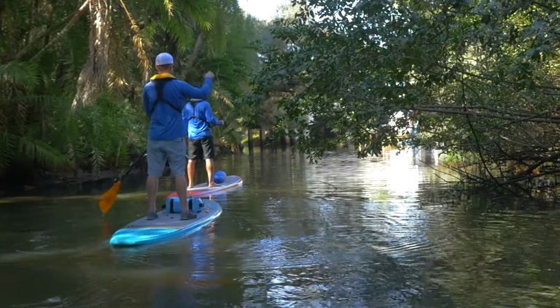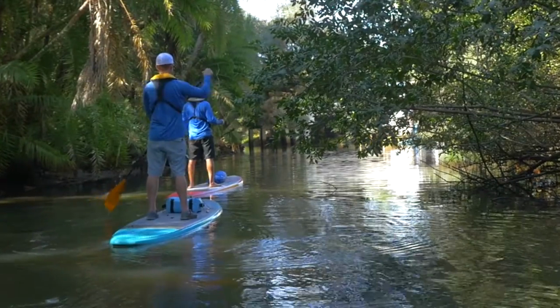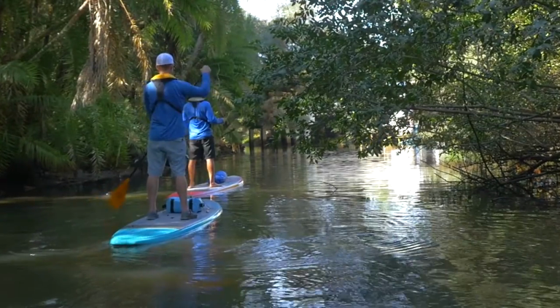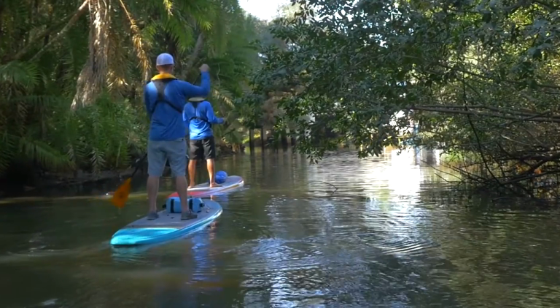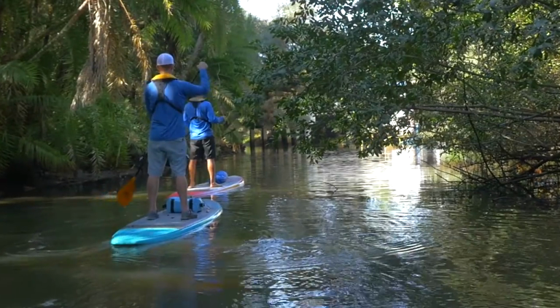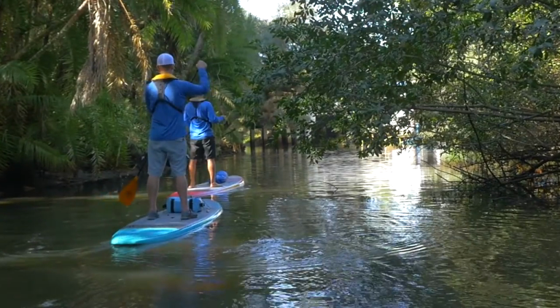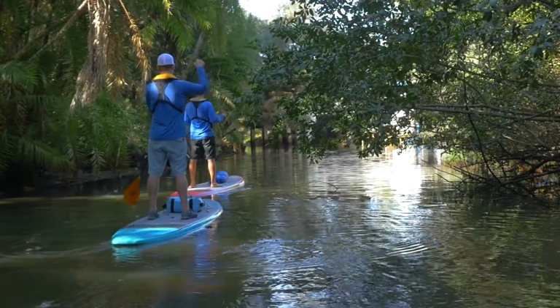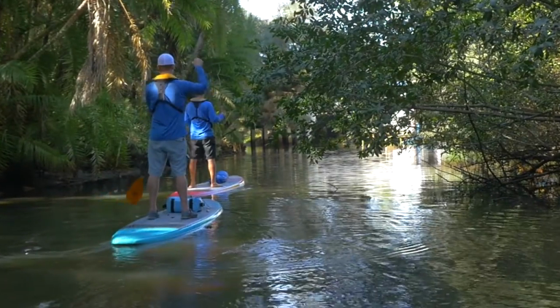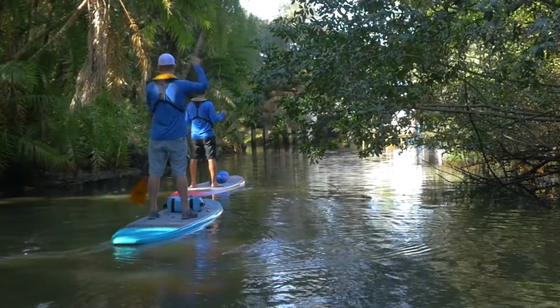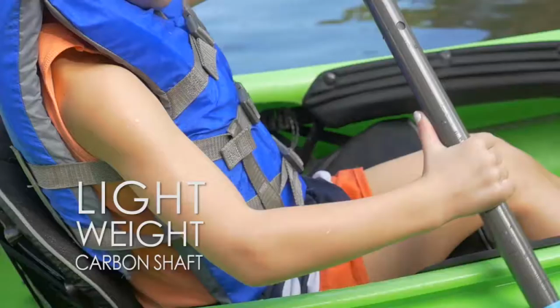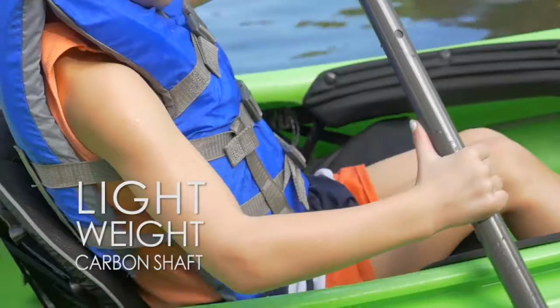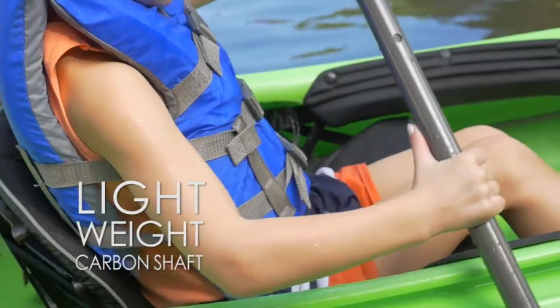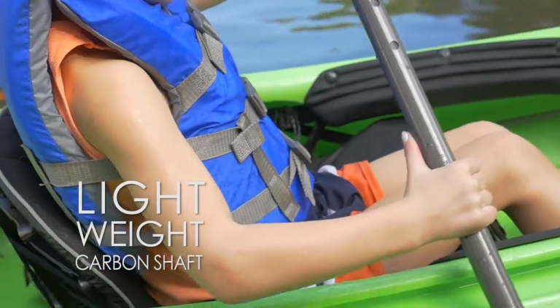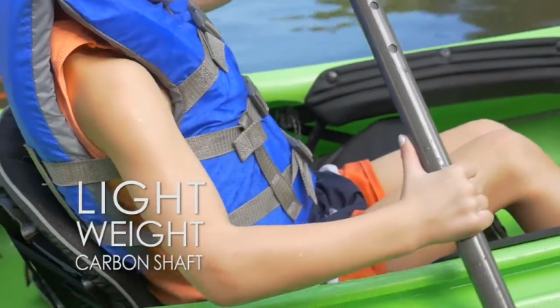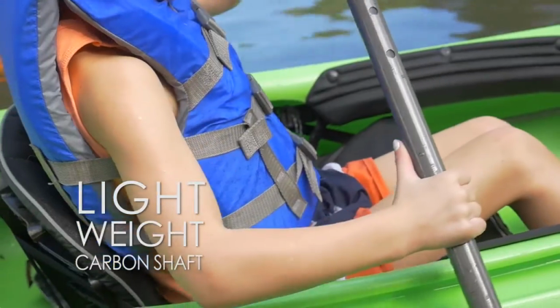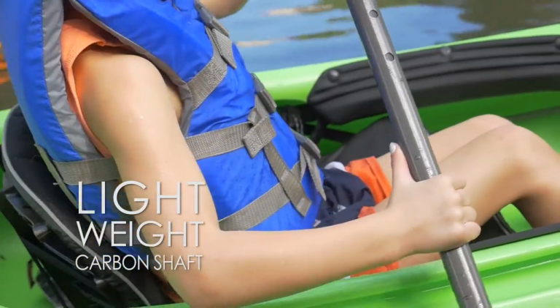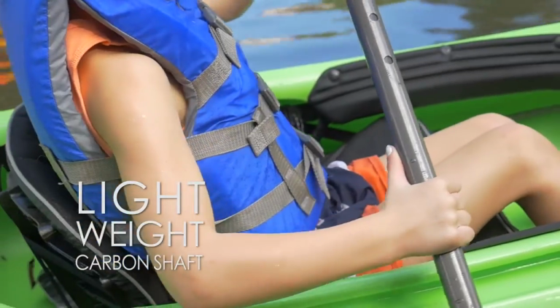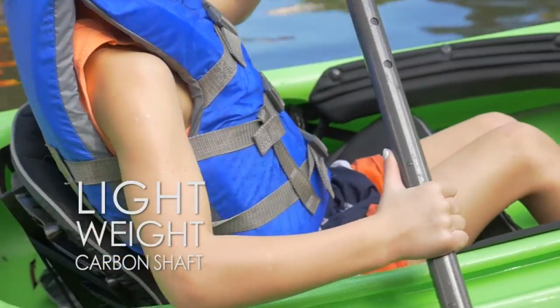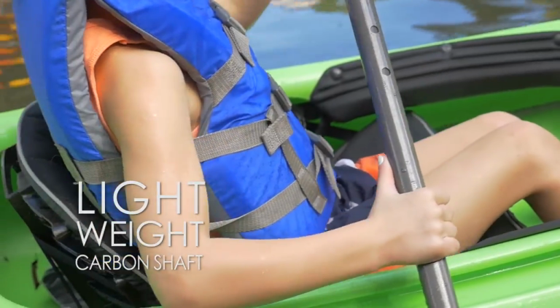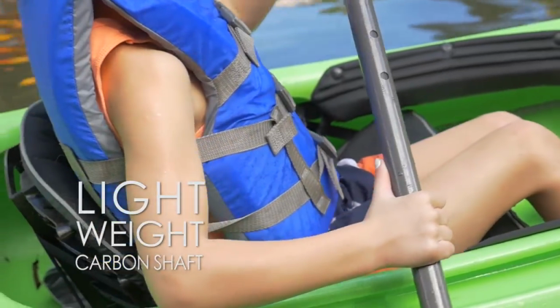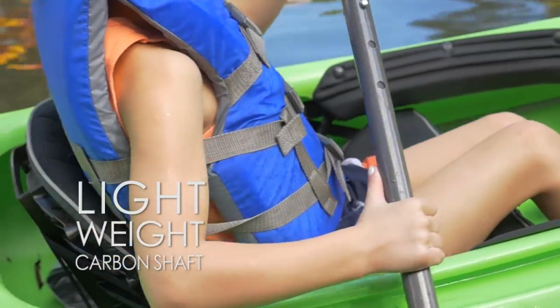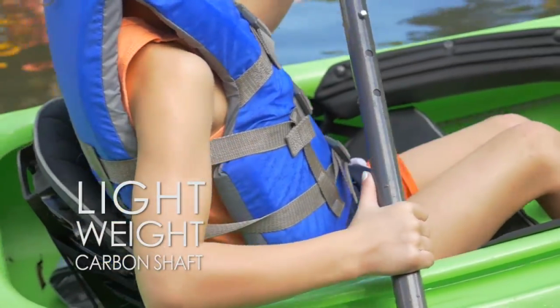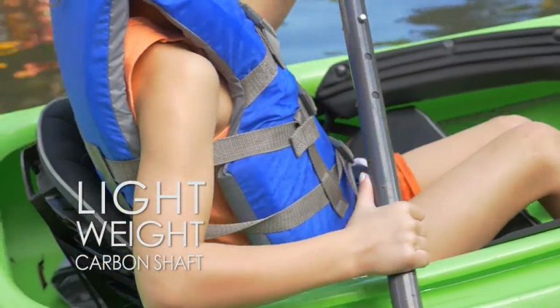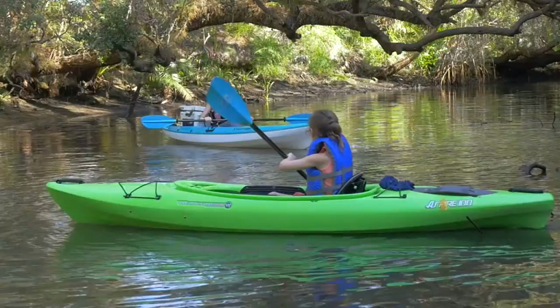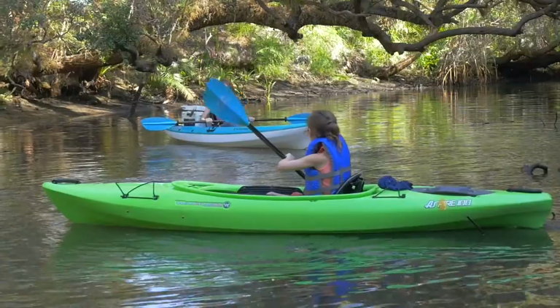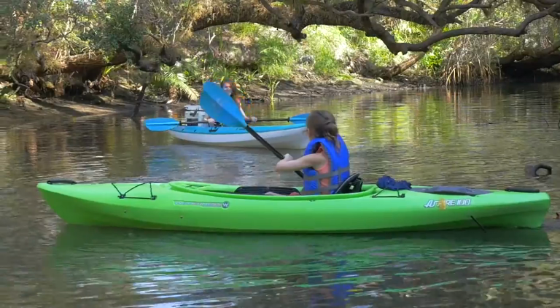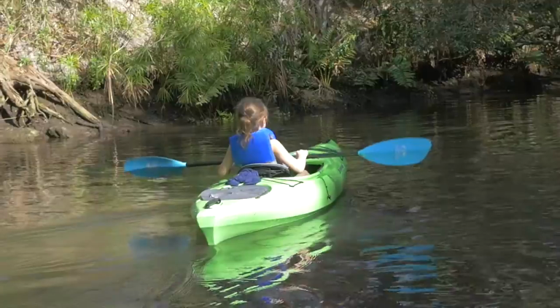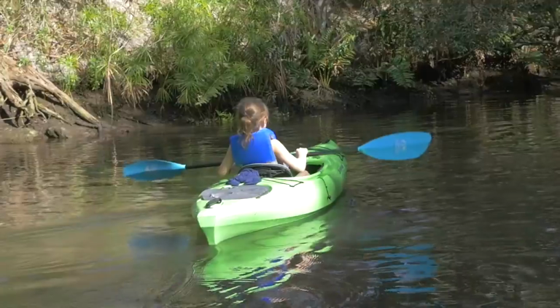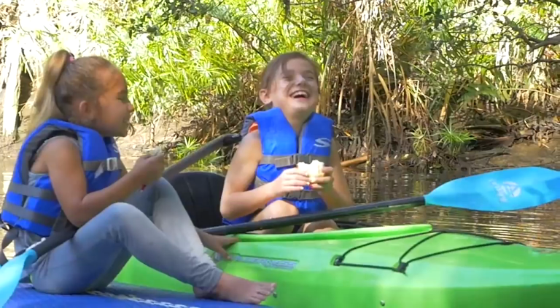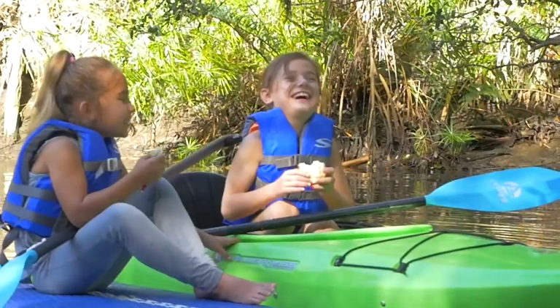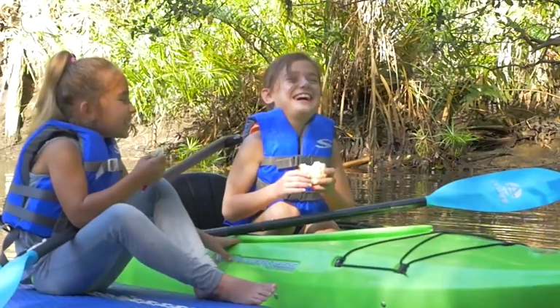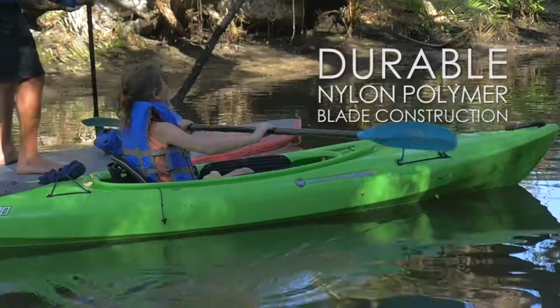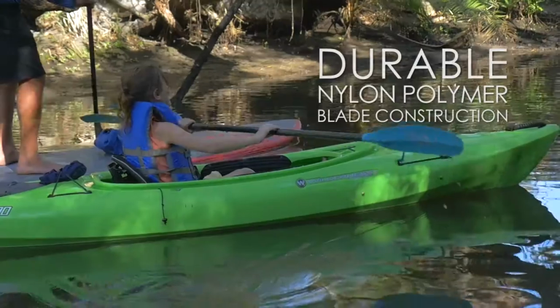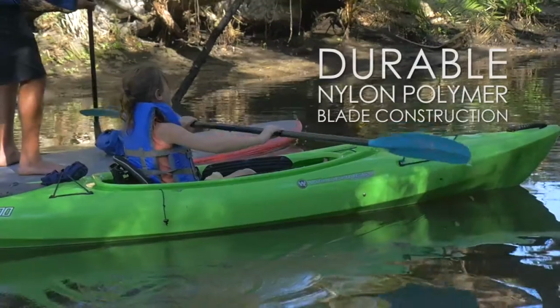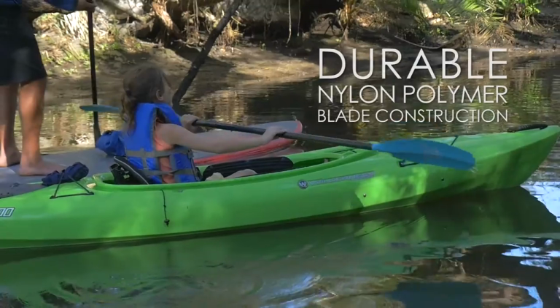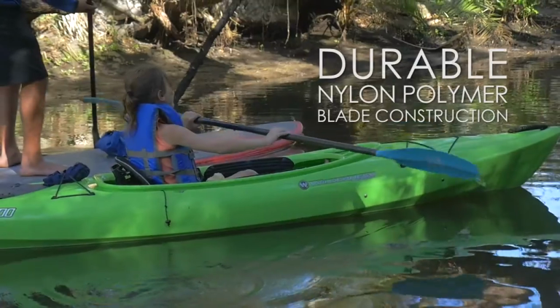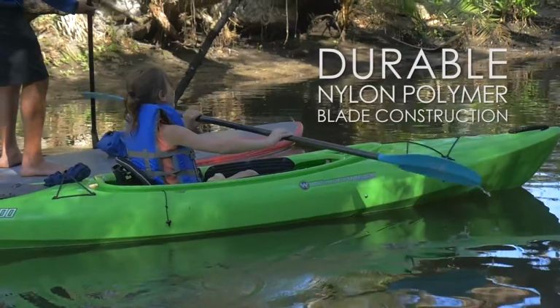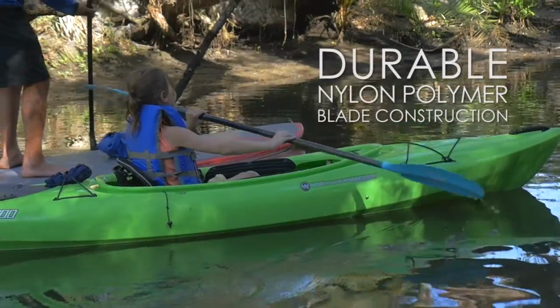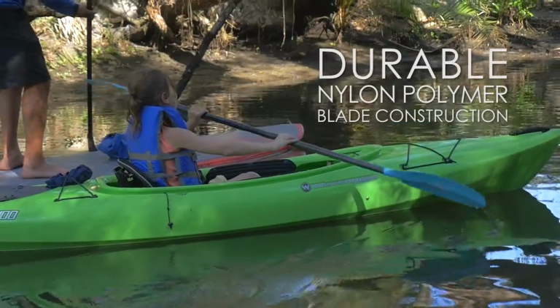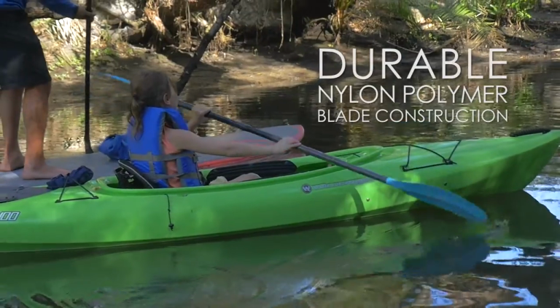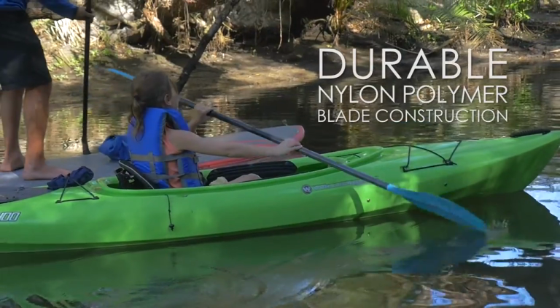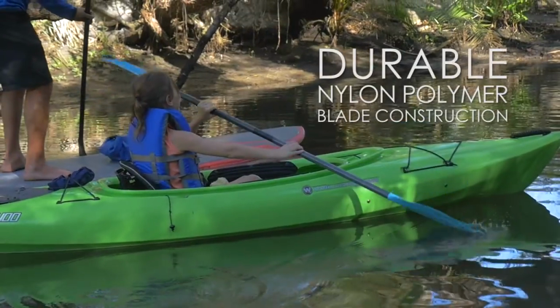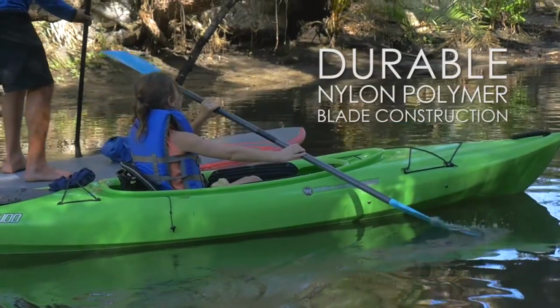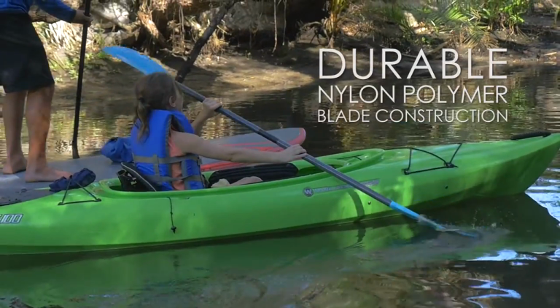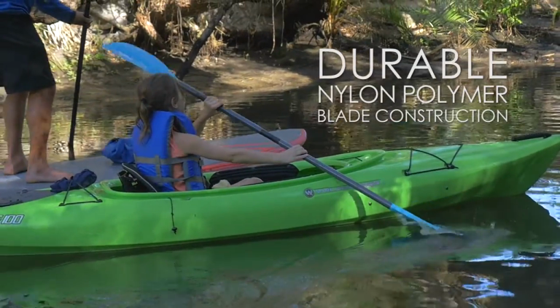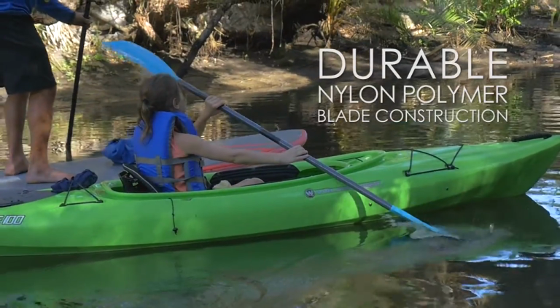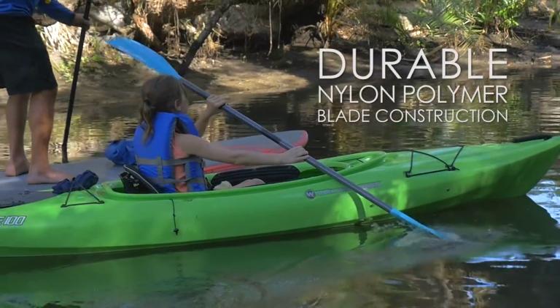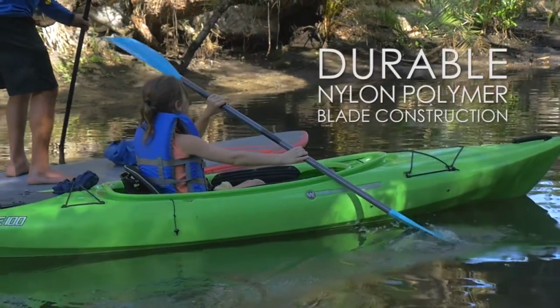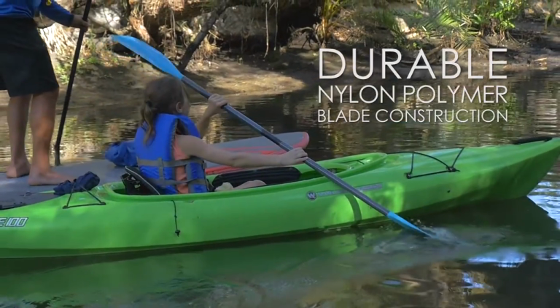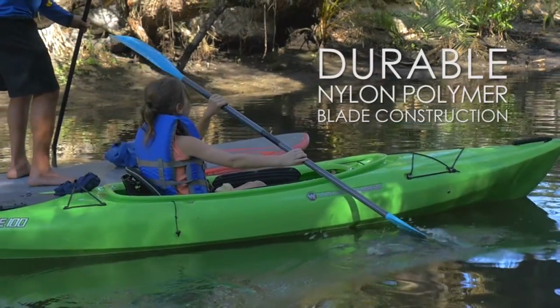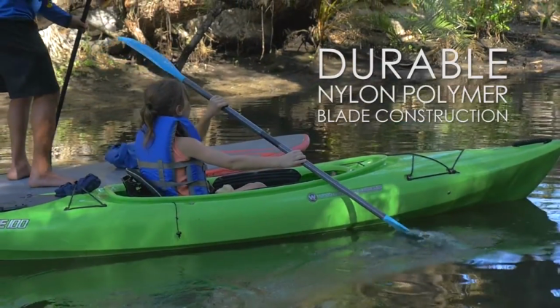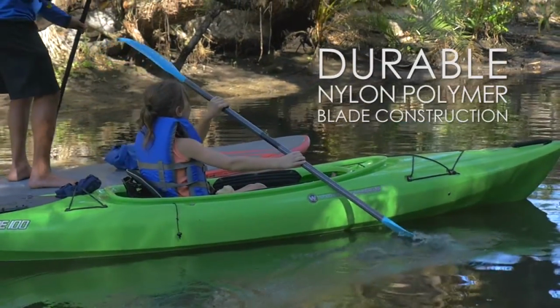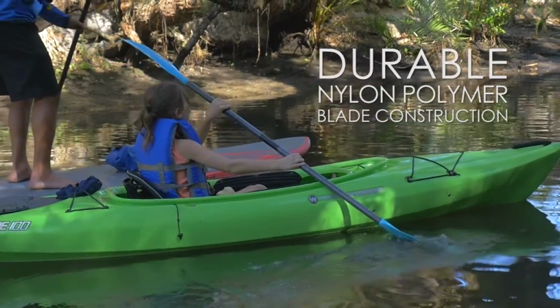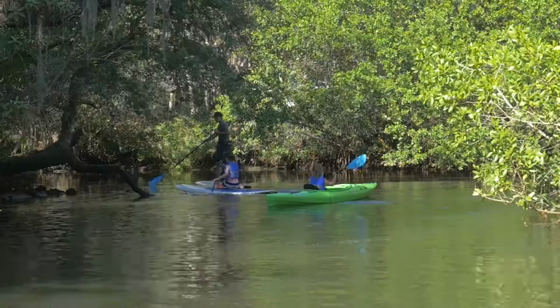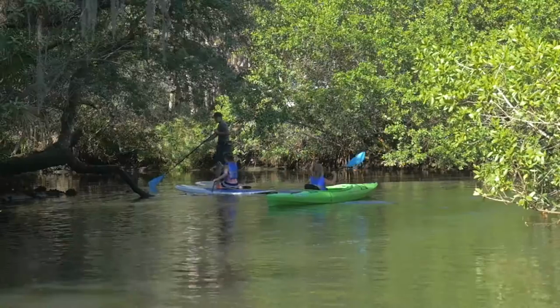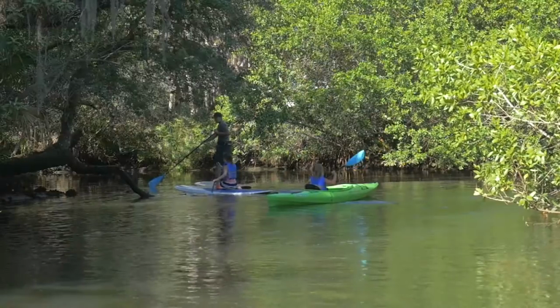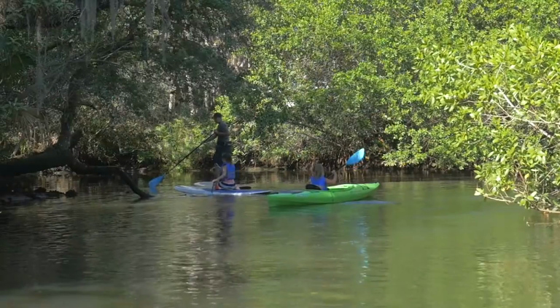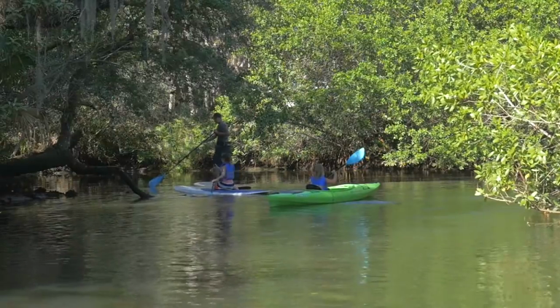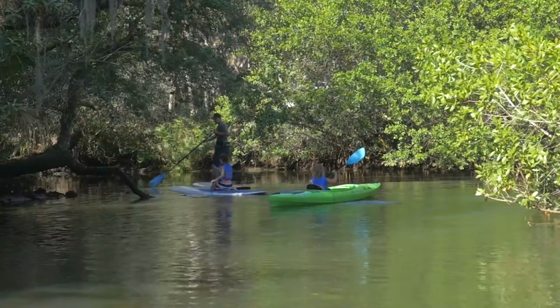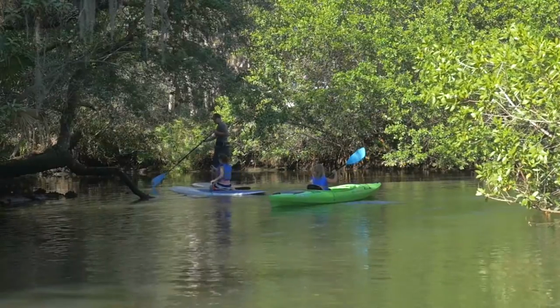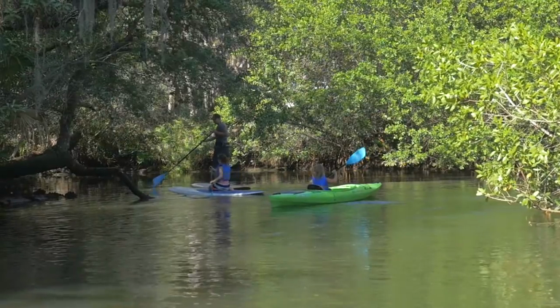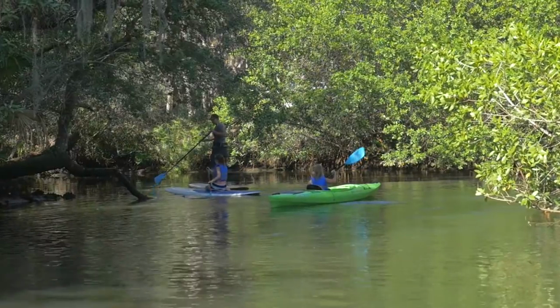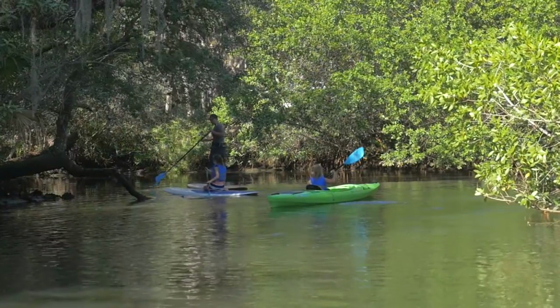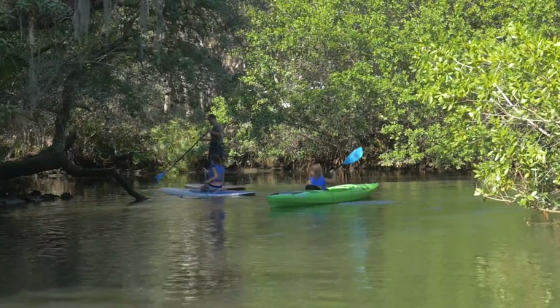The Wahoo is made of durable lightweight materials, so you can be confident your kids won't get worn out or damage their paddle.